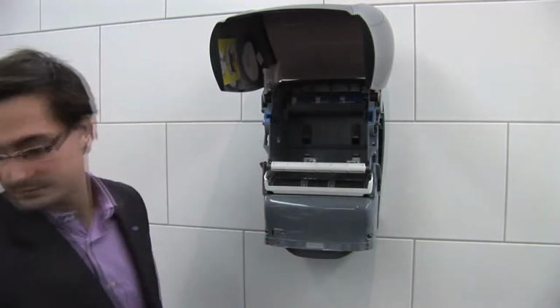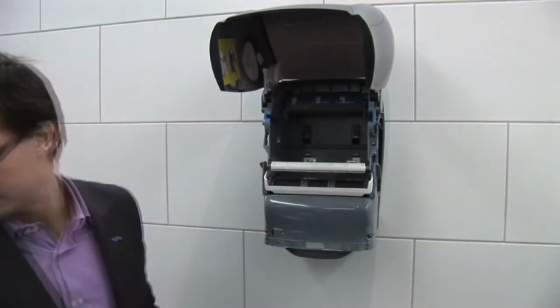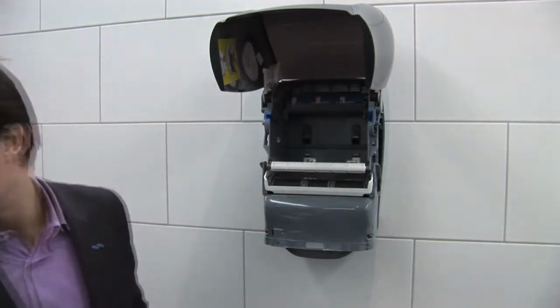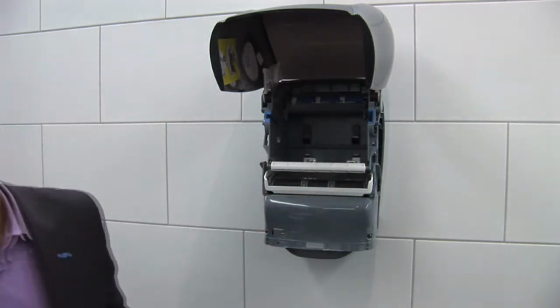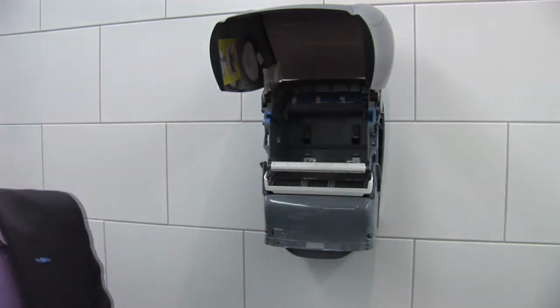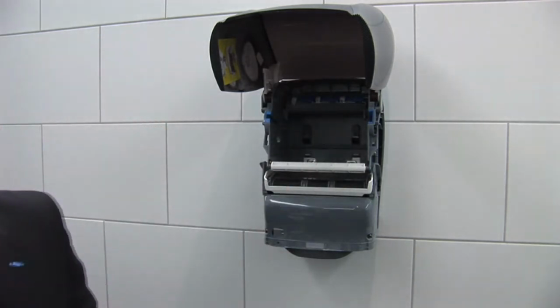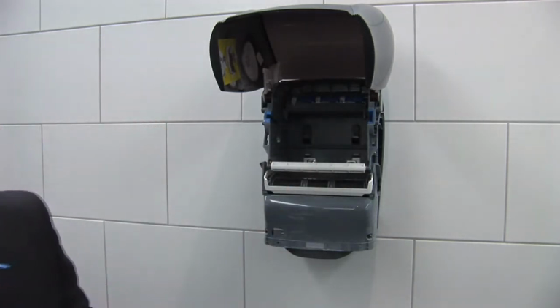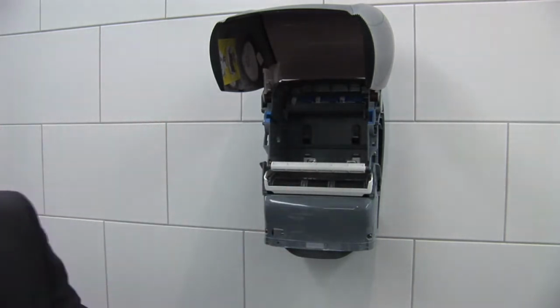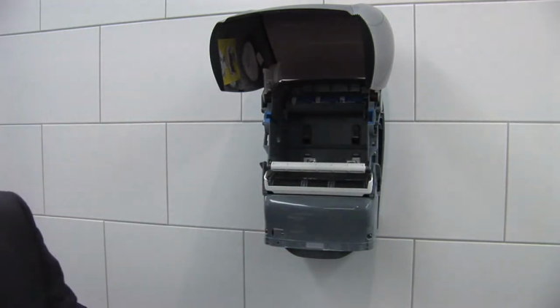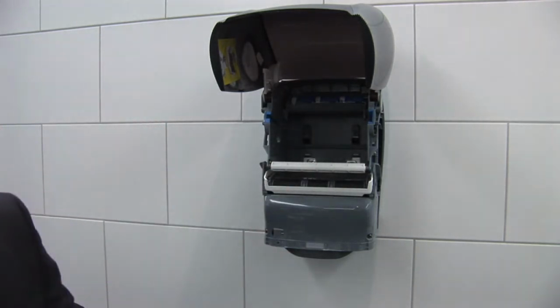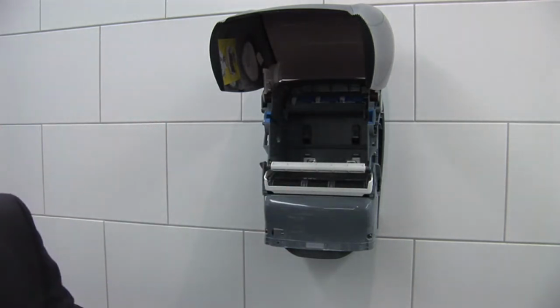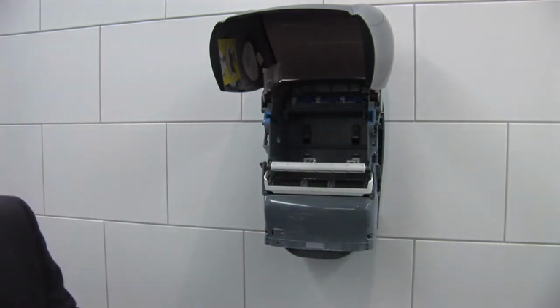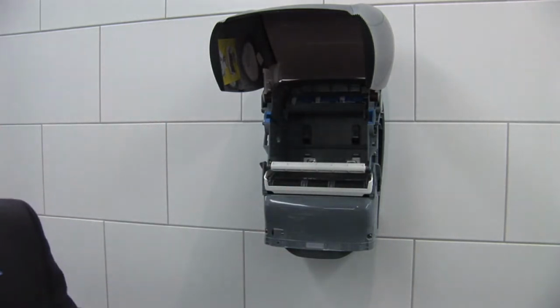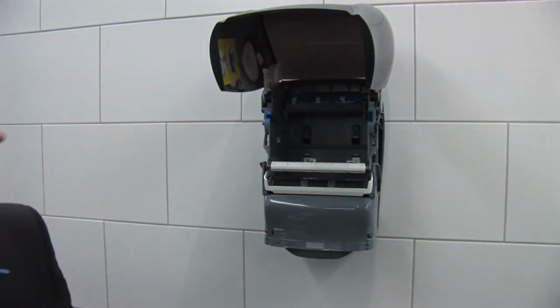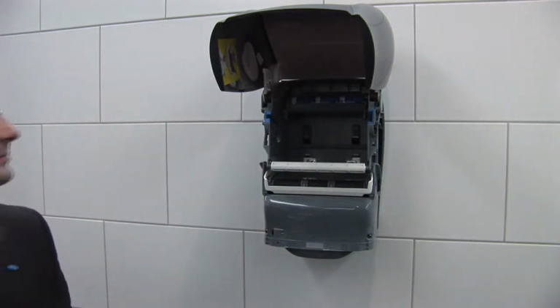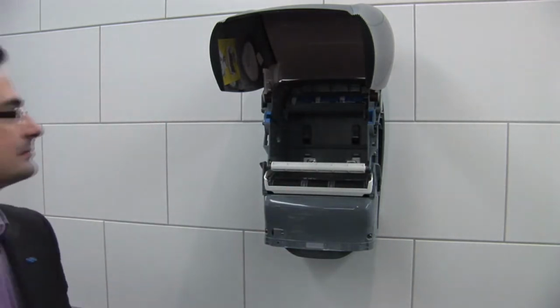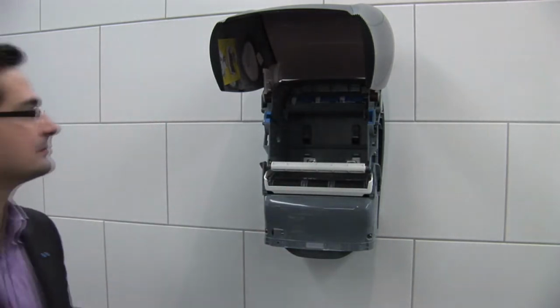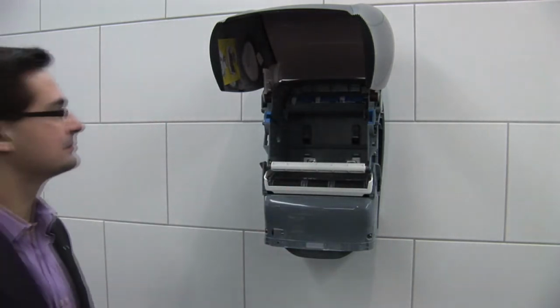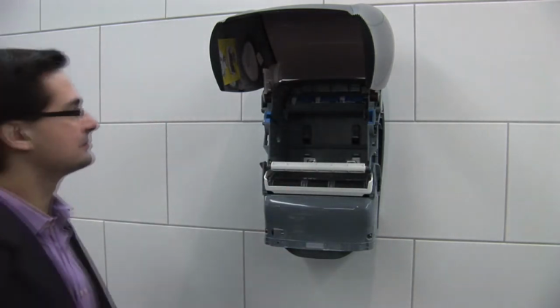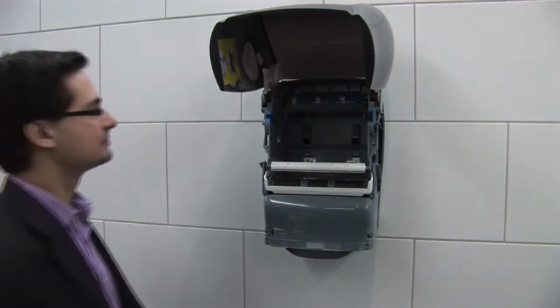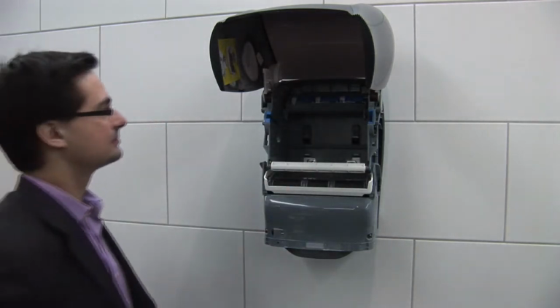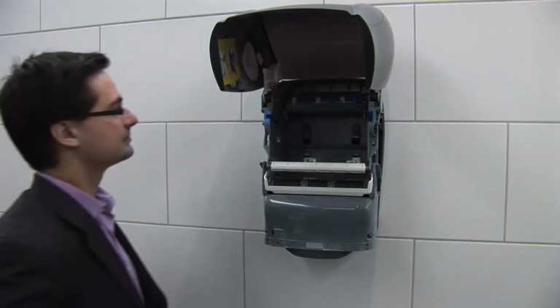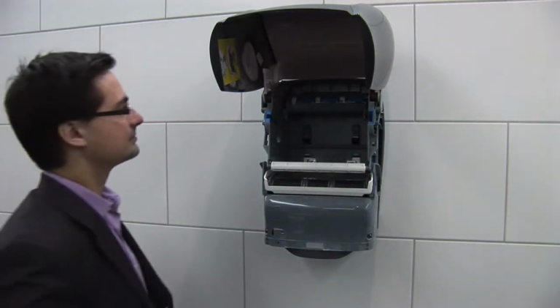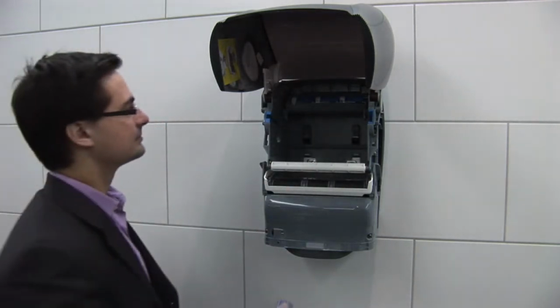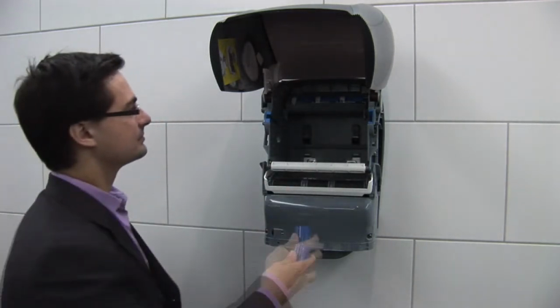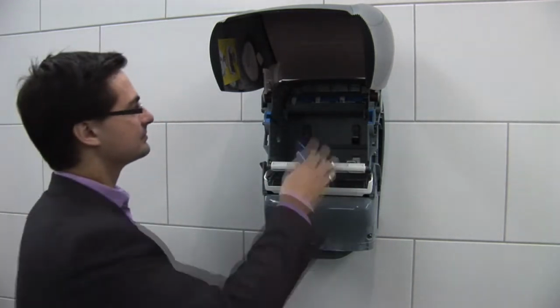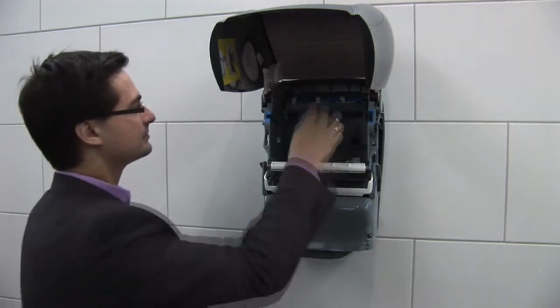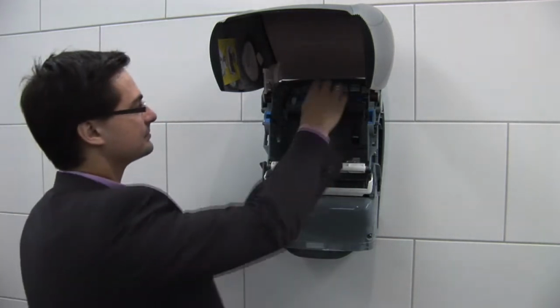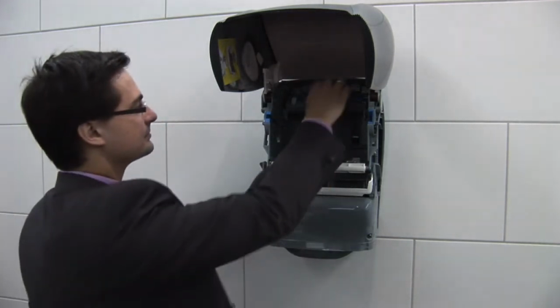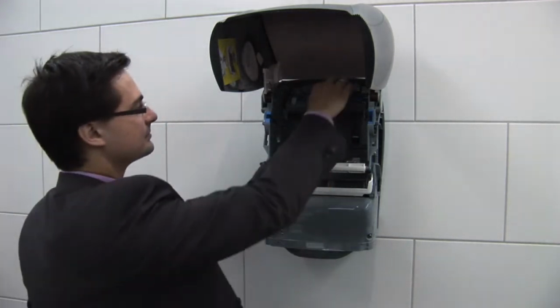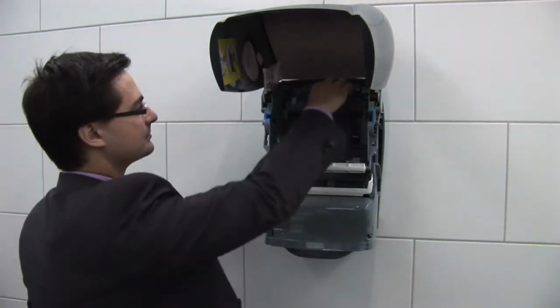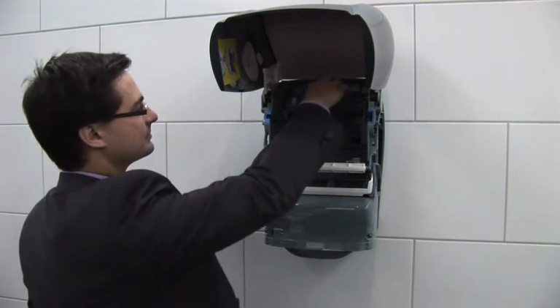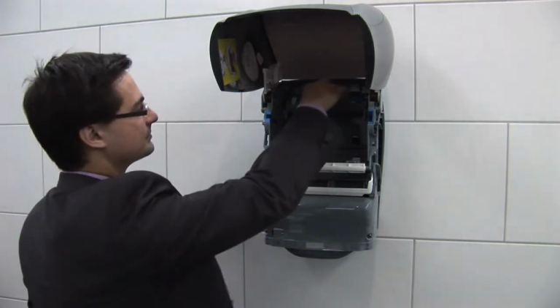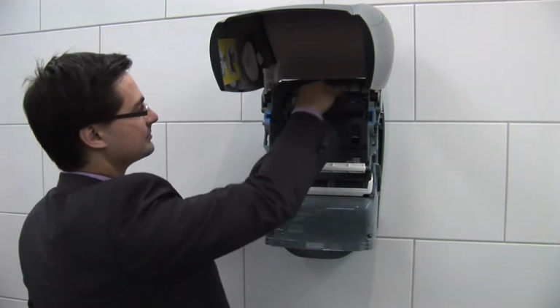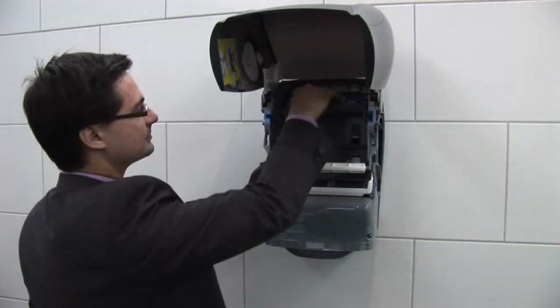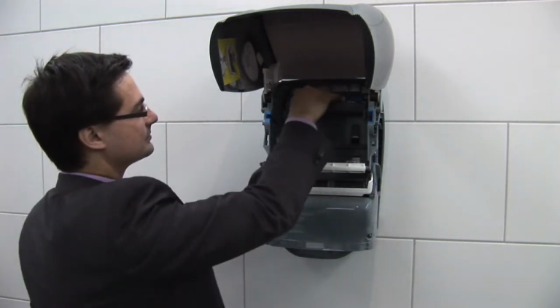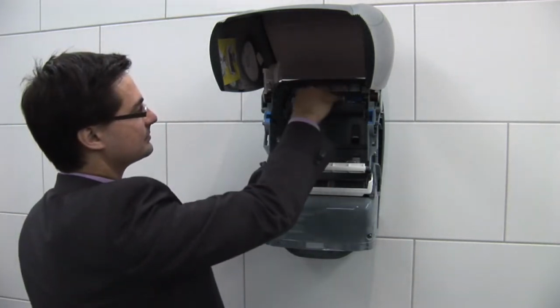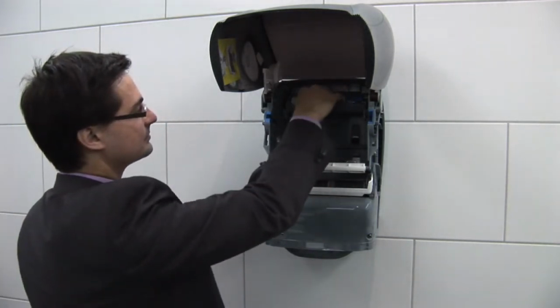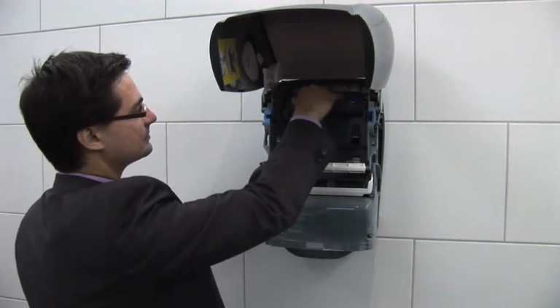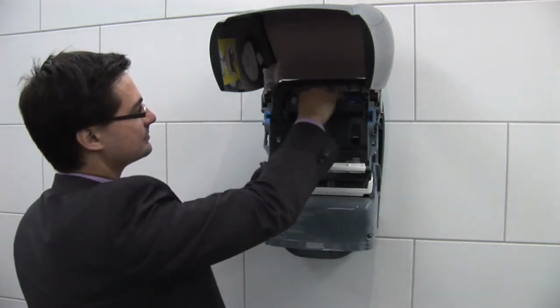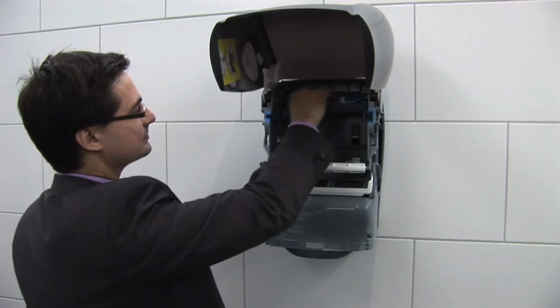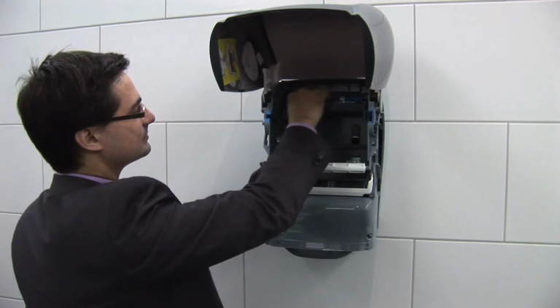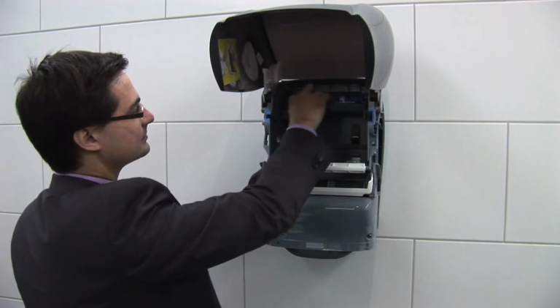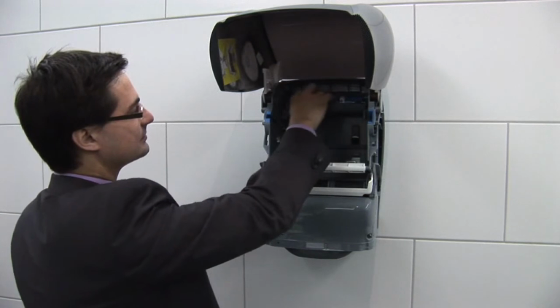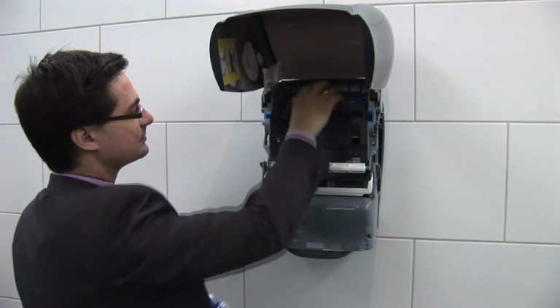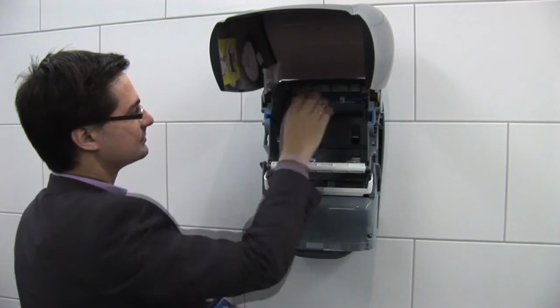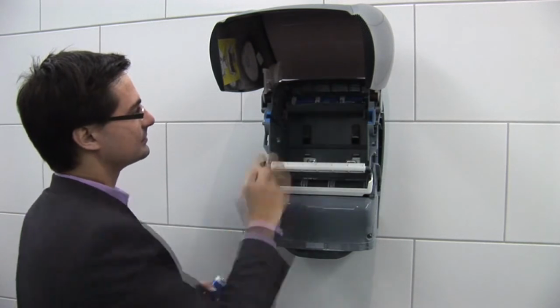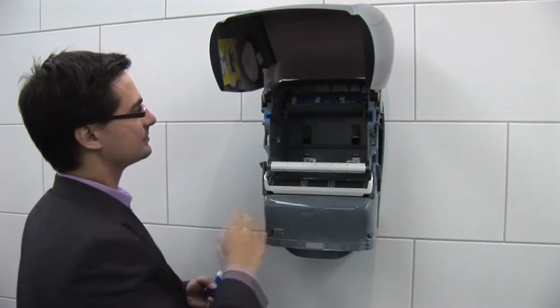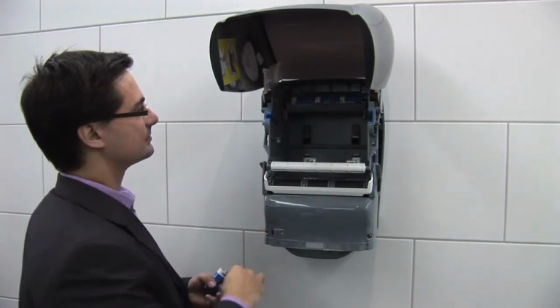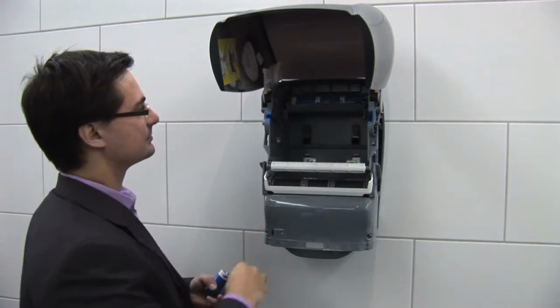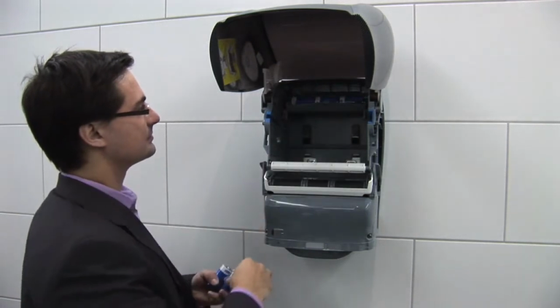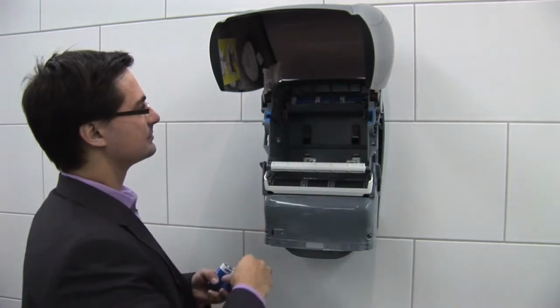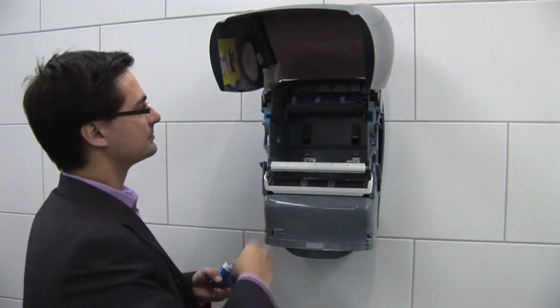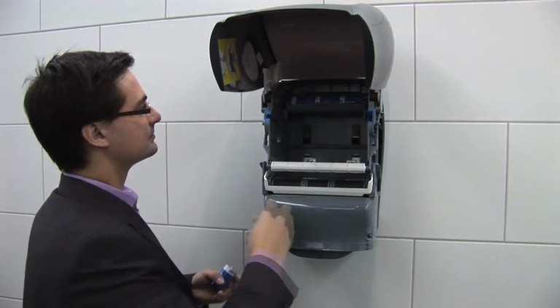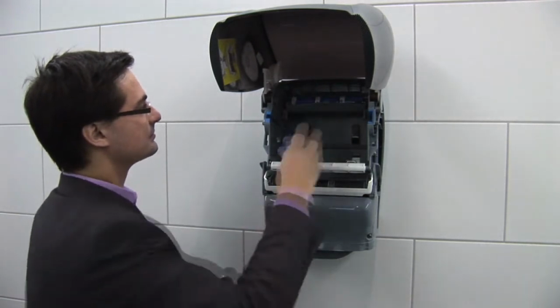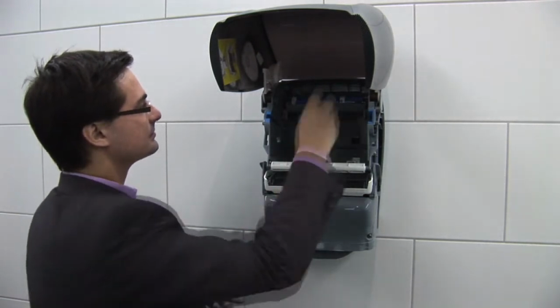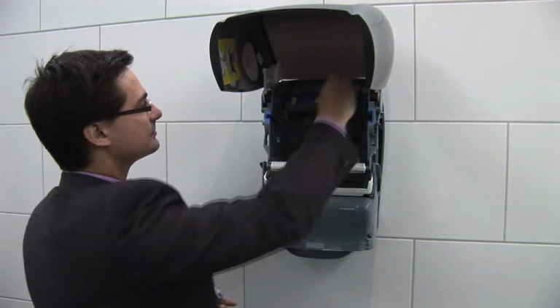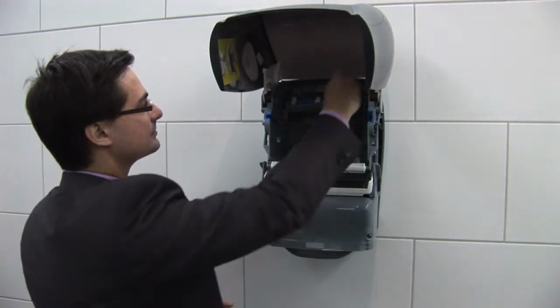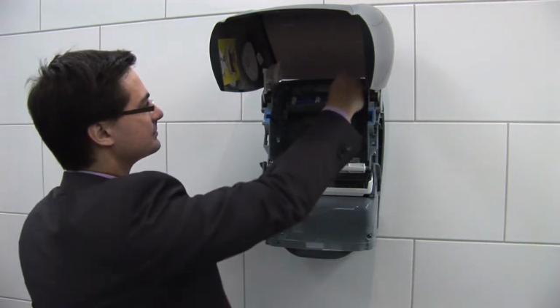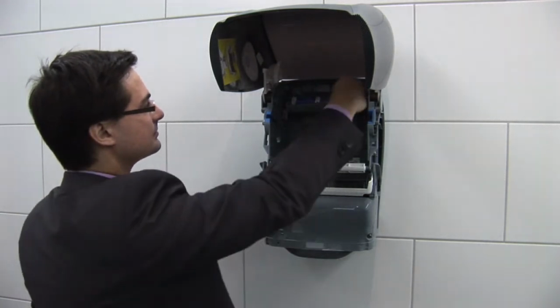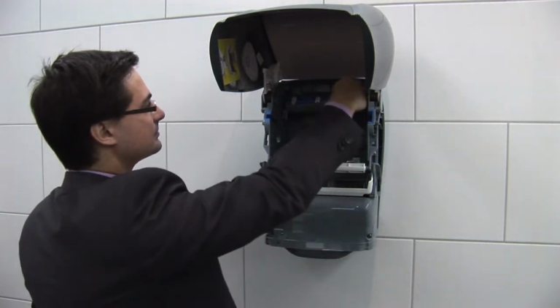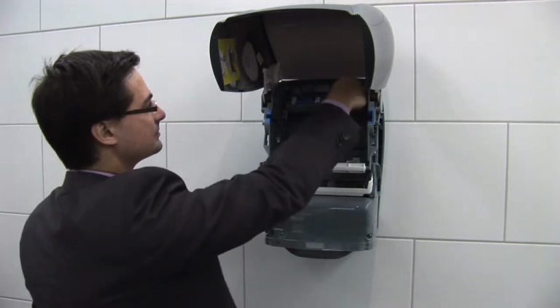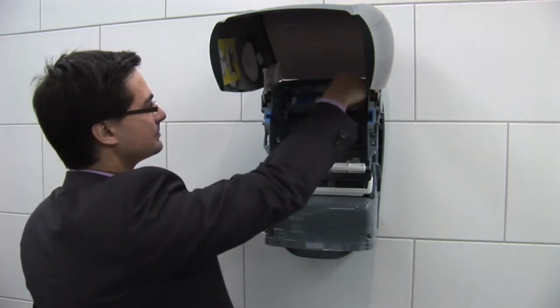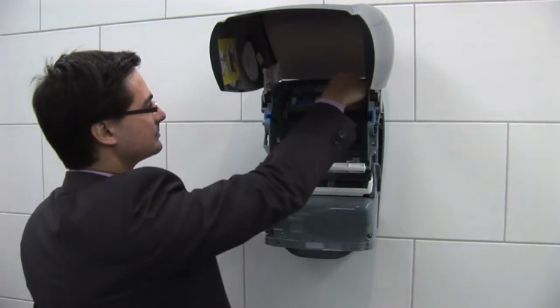The battery compartment is easily accessible. It holds six D-type system batteries.